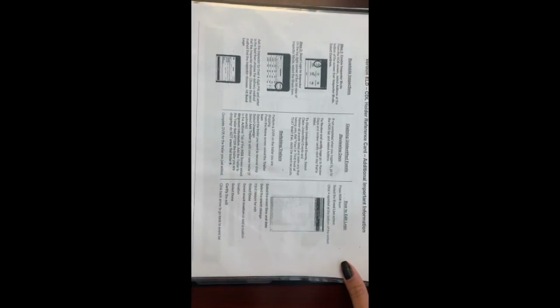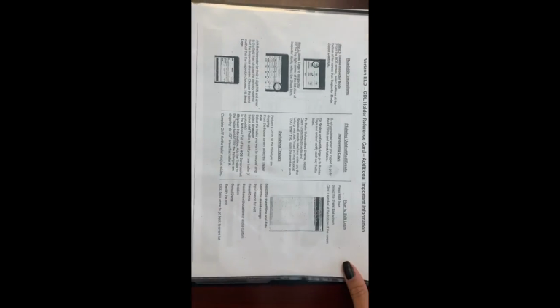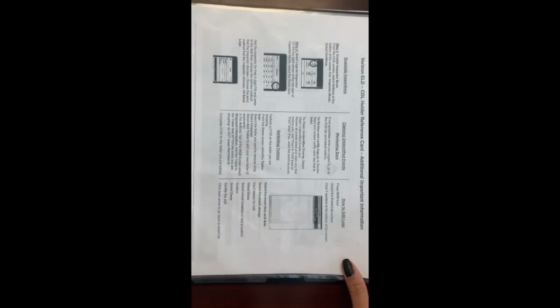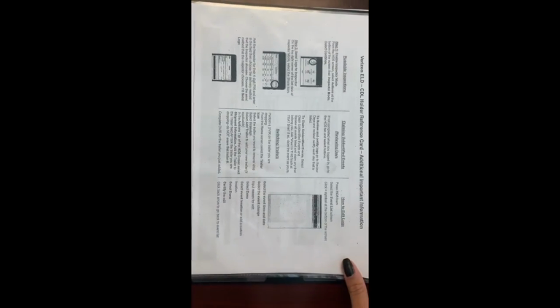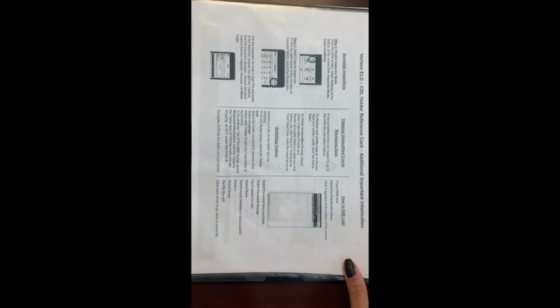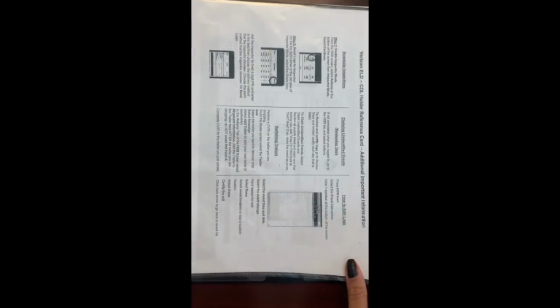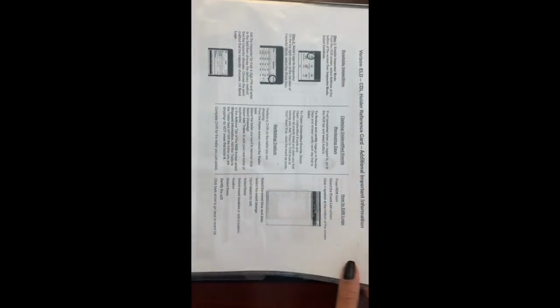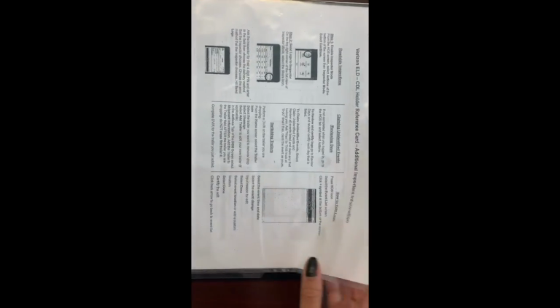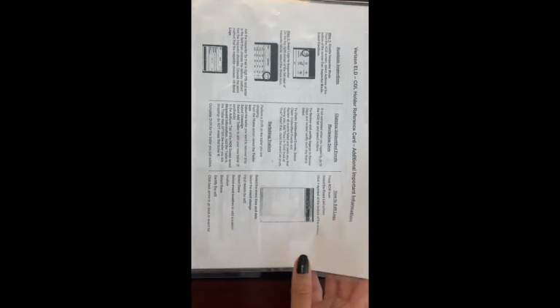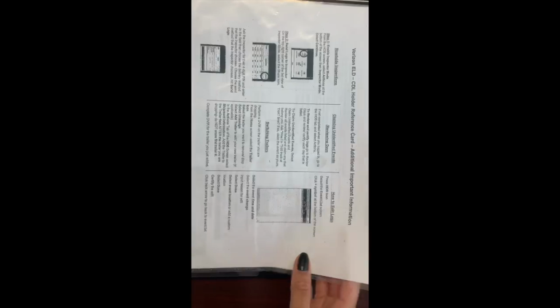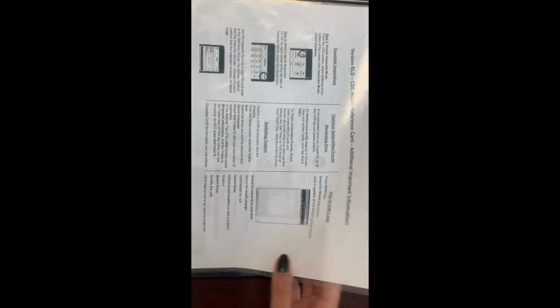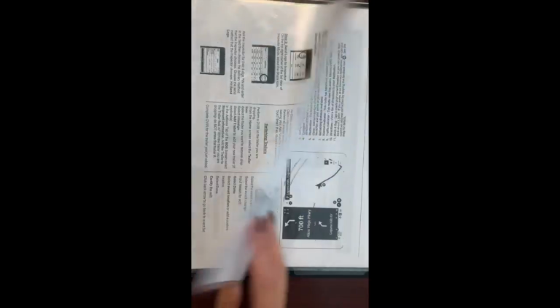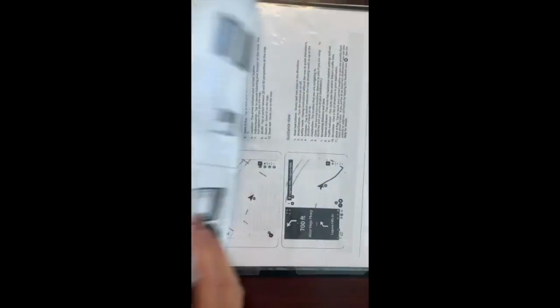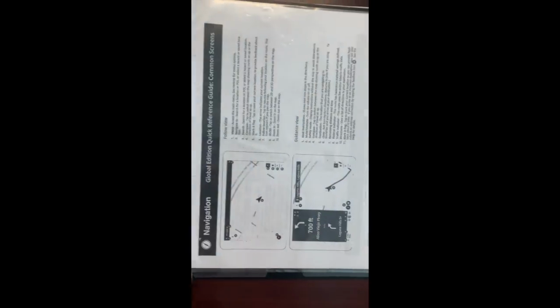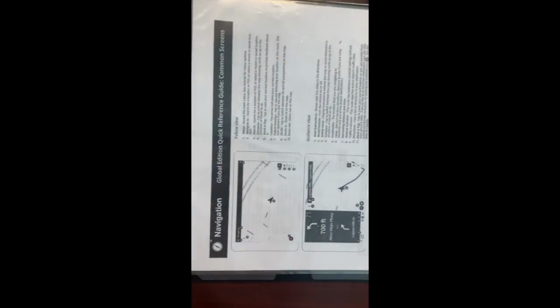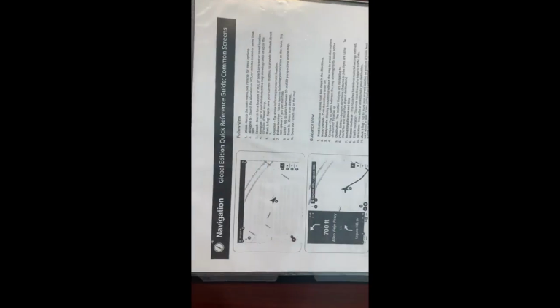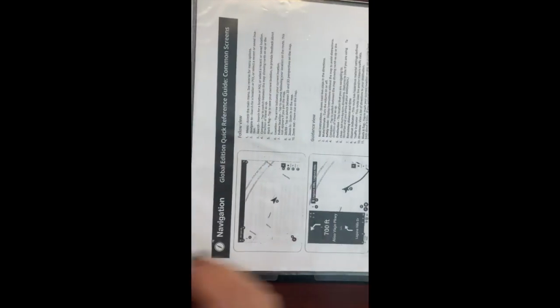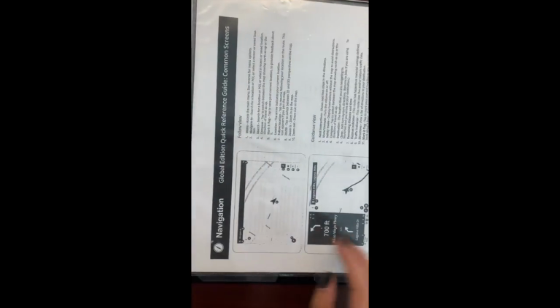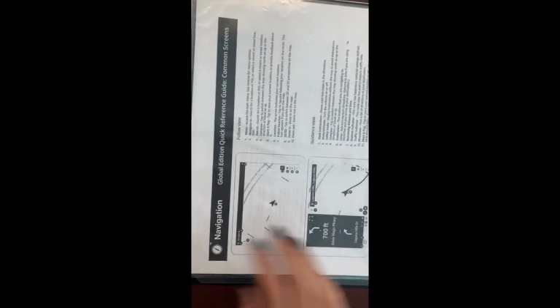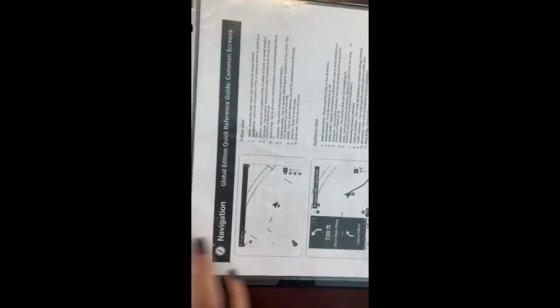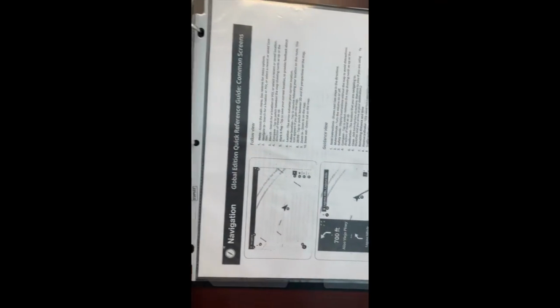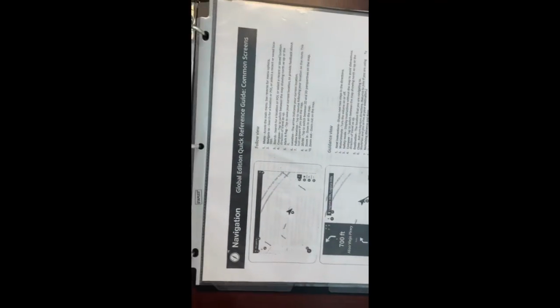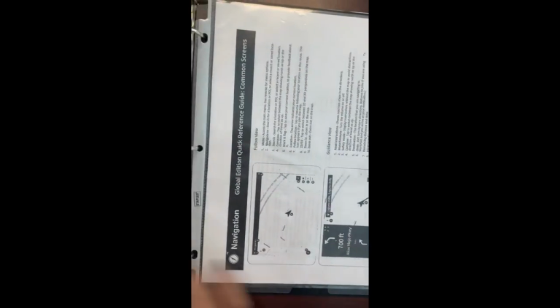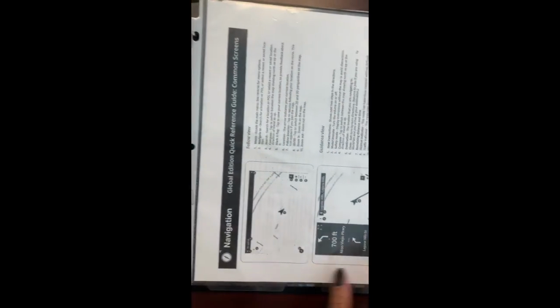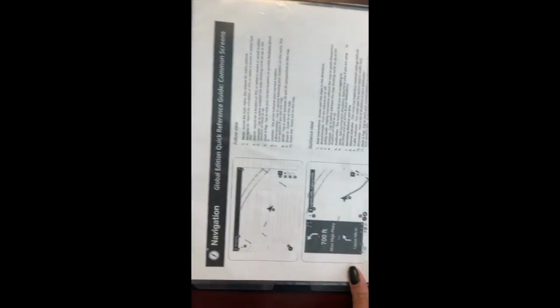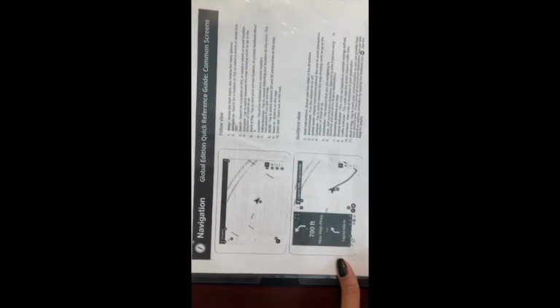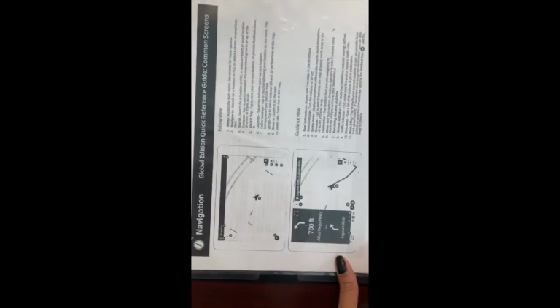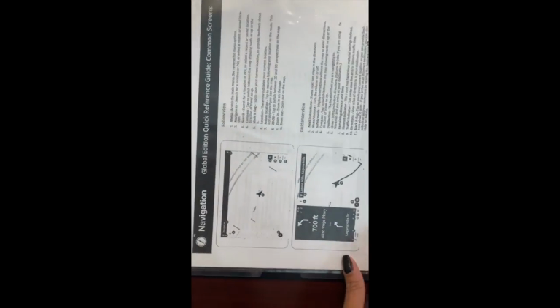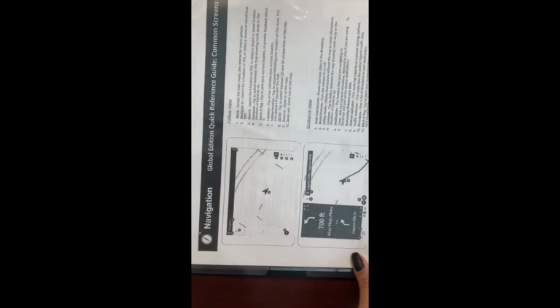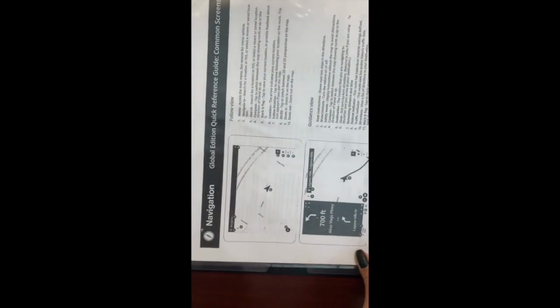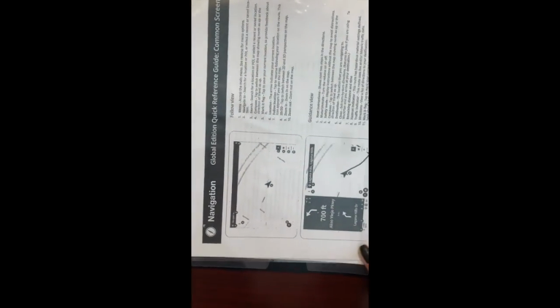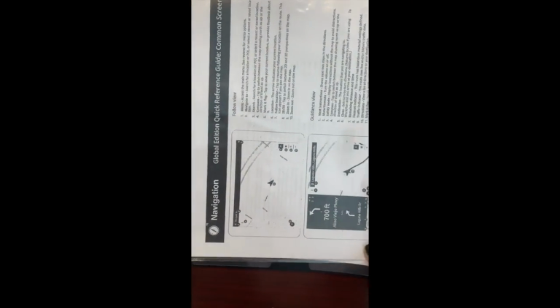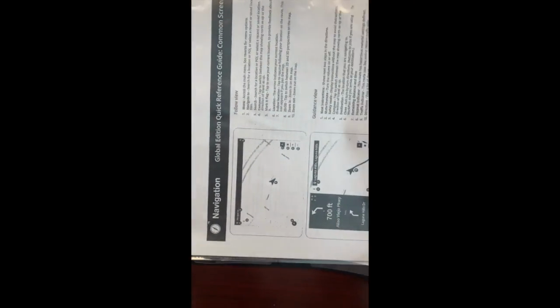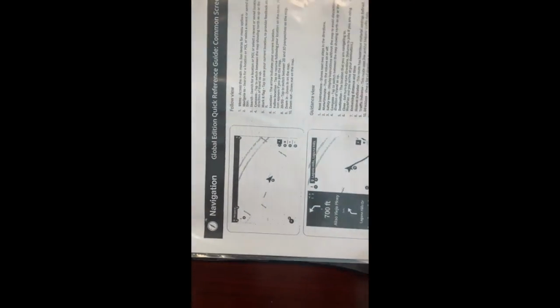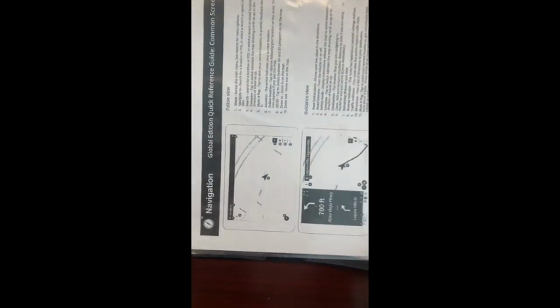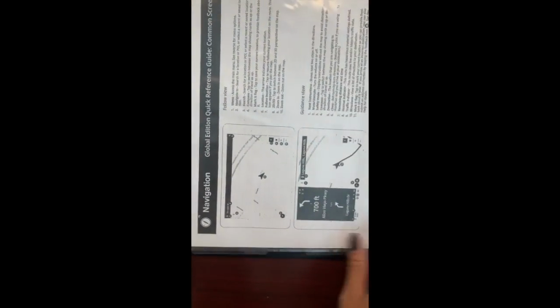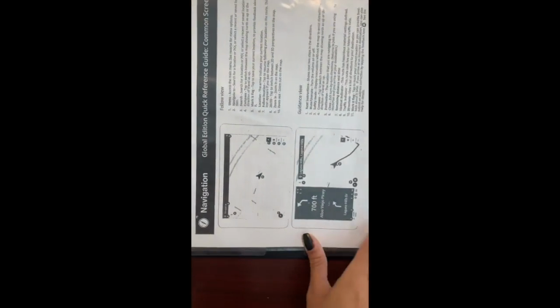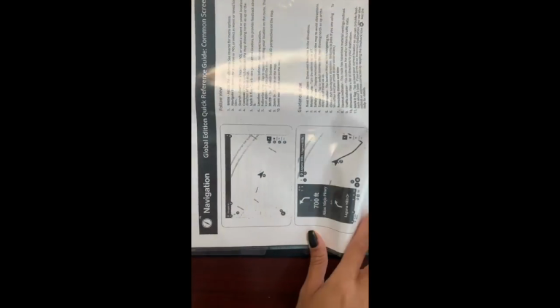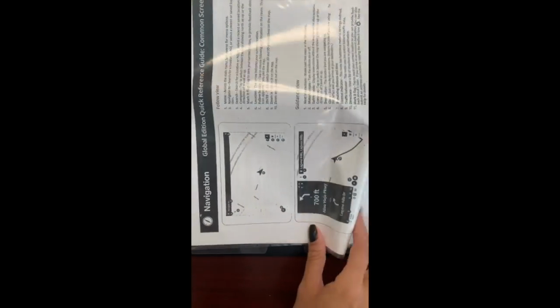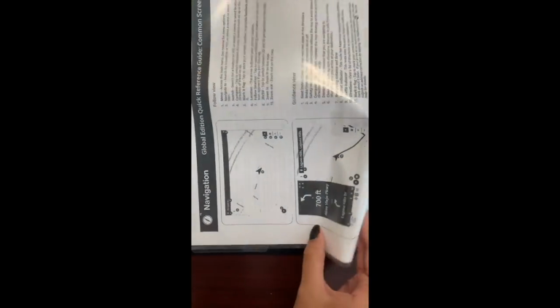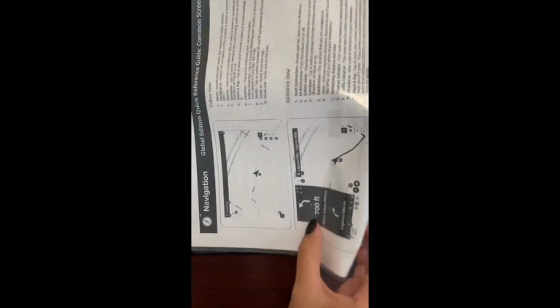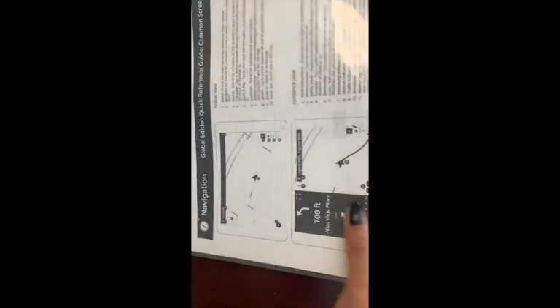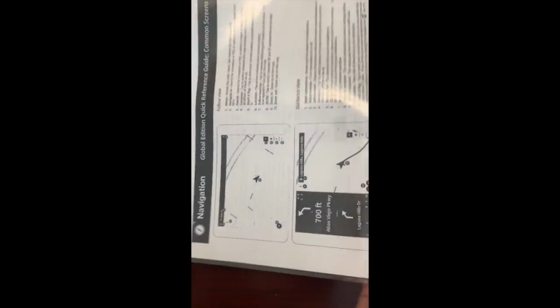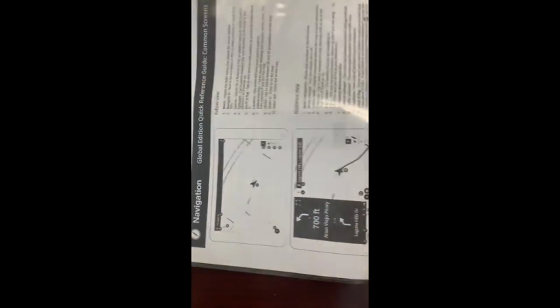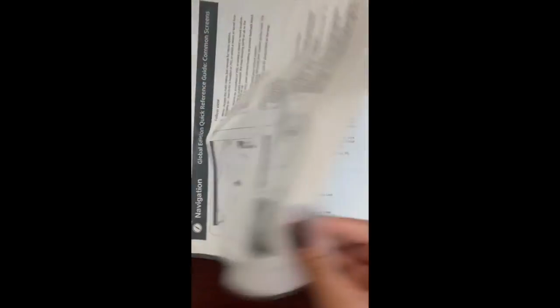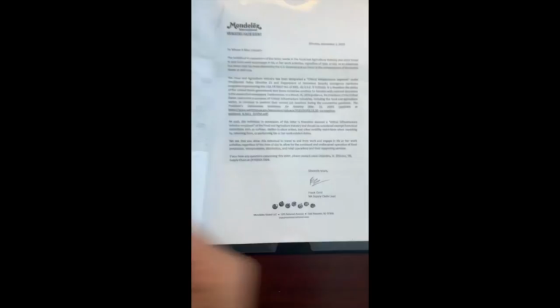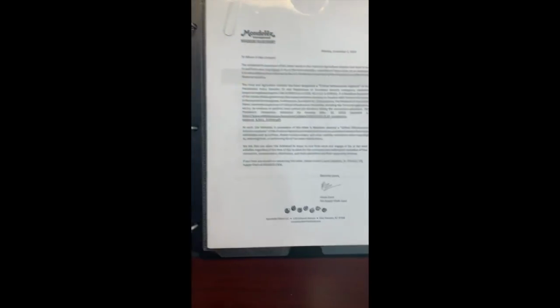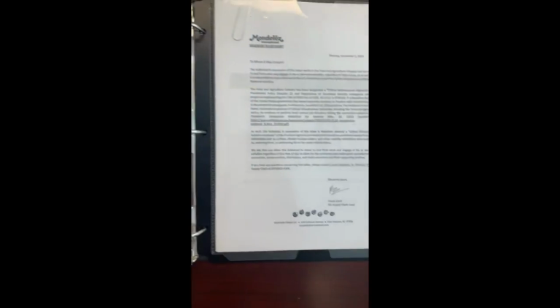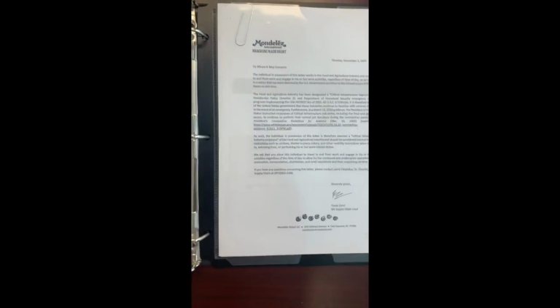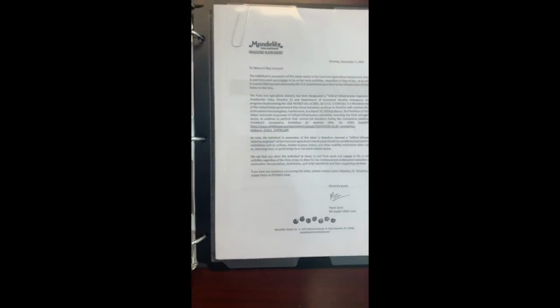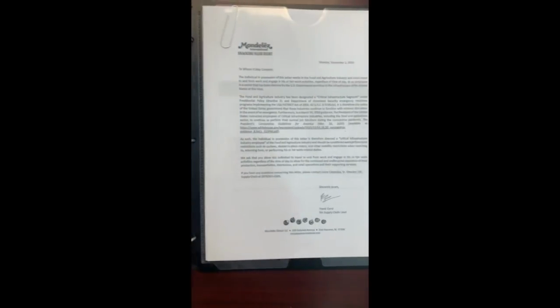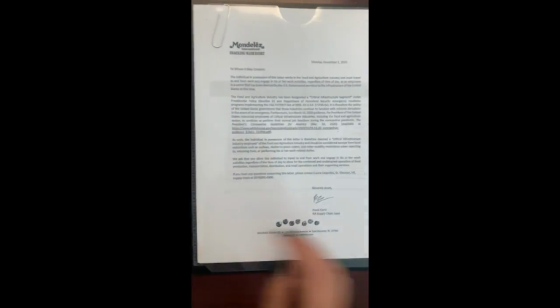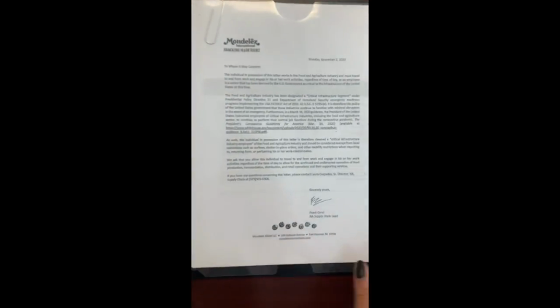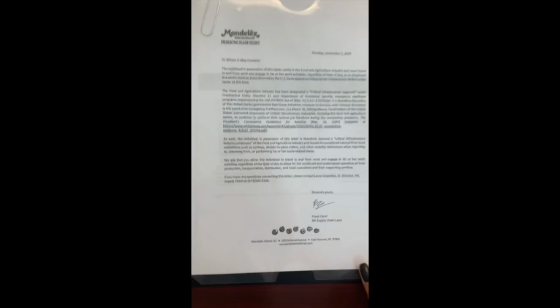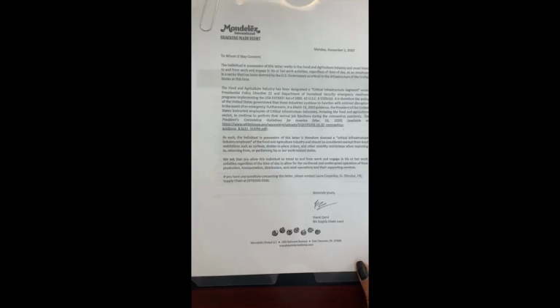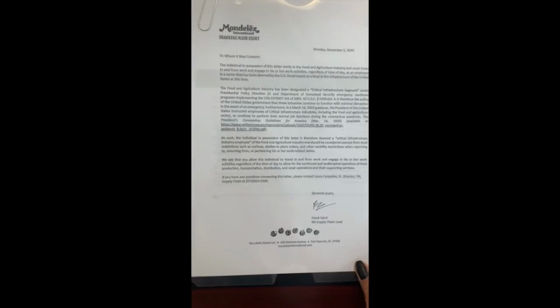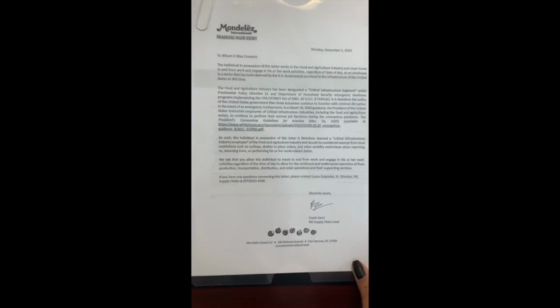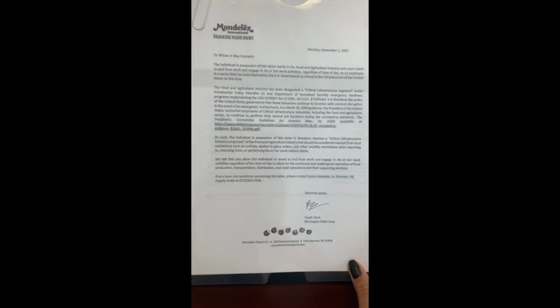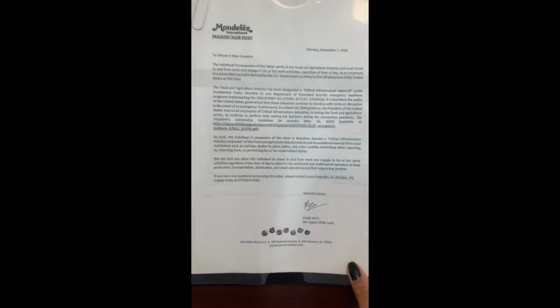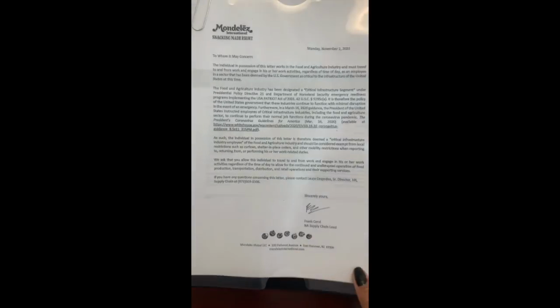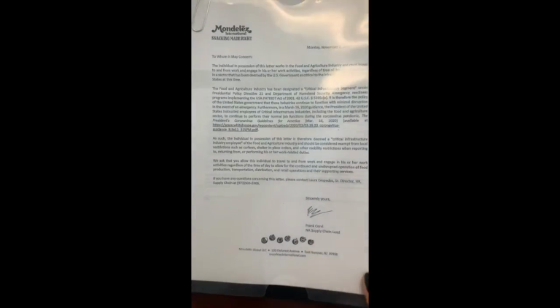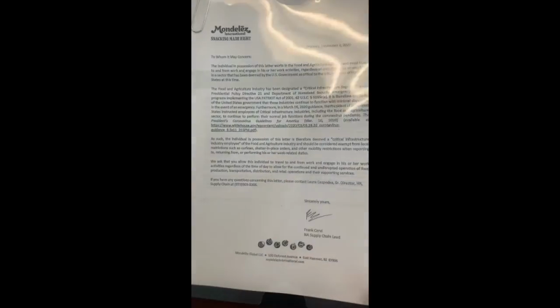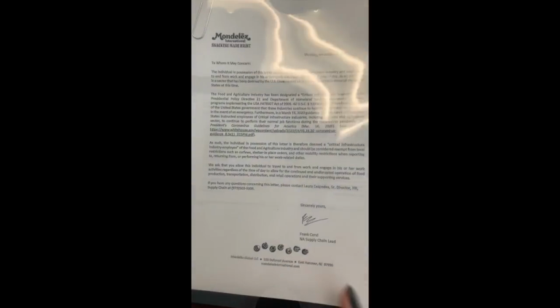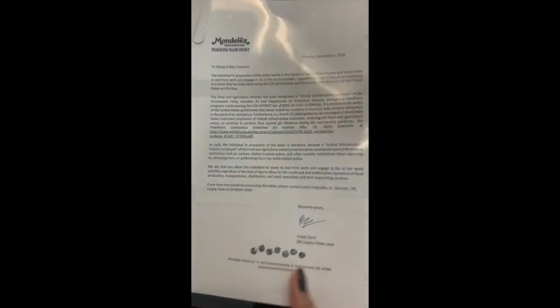There's a driver reference guide covering exactly how to do everything for your handheld, Verizon, ELD, navigation, and COVID guidelines.